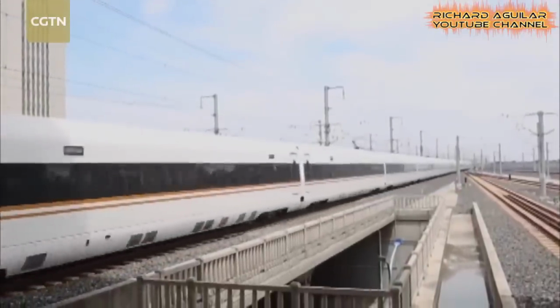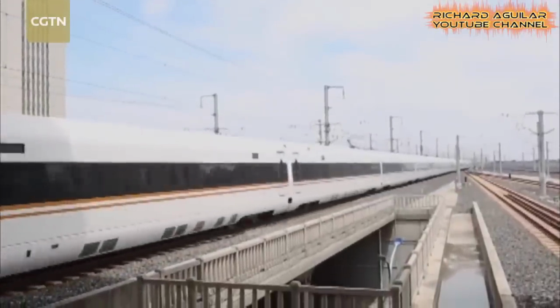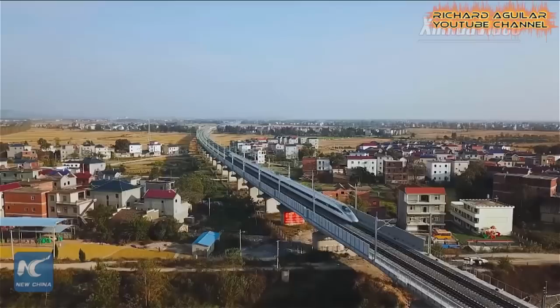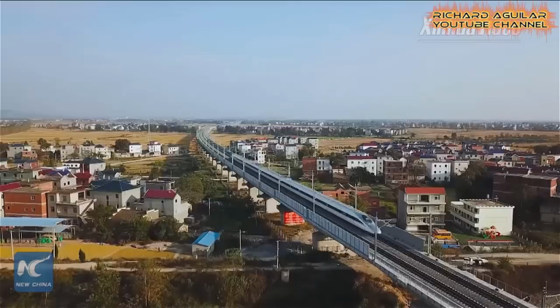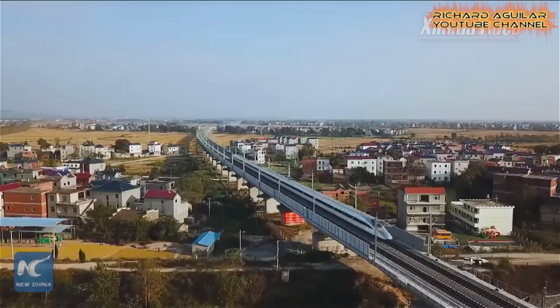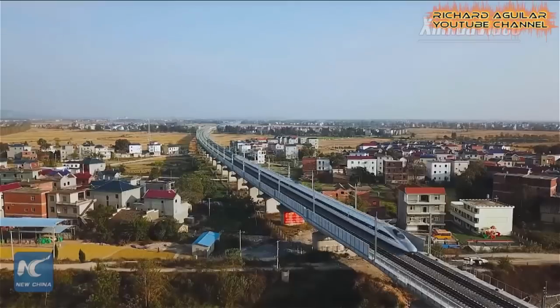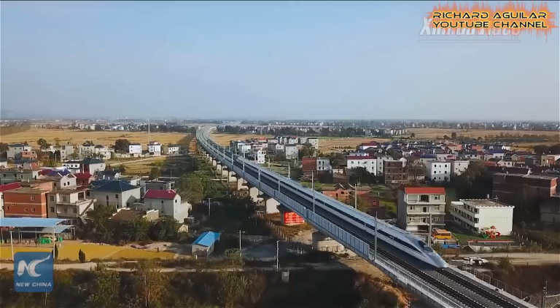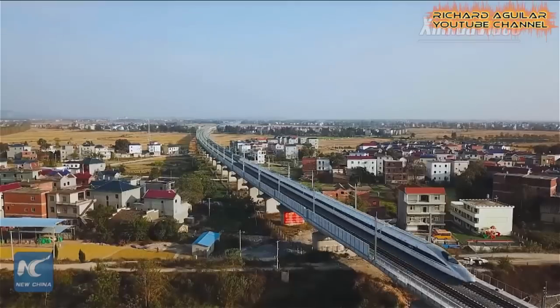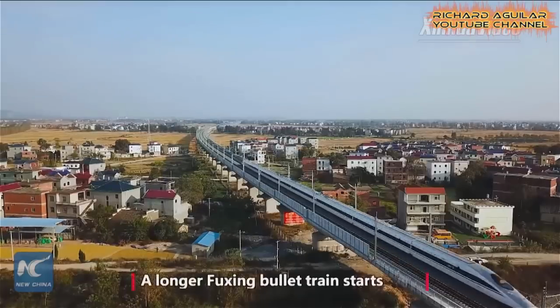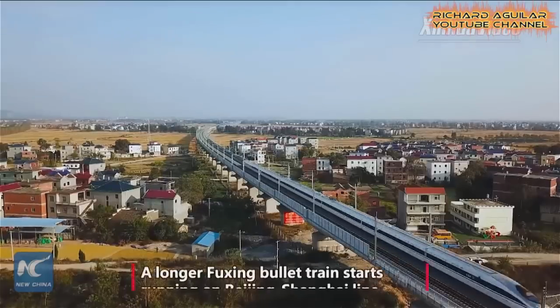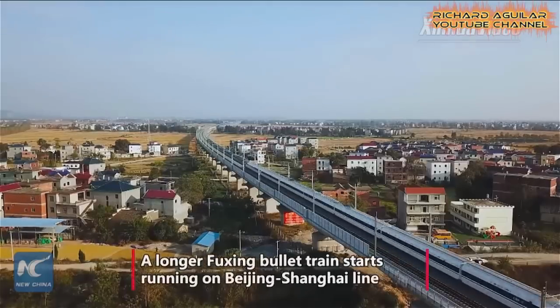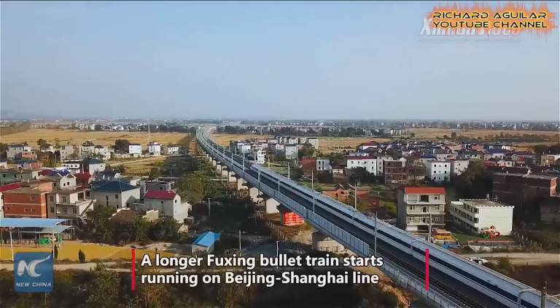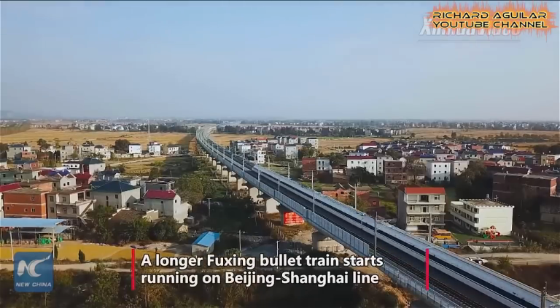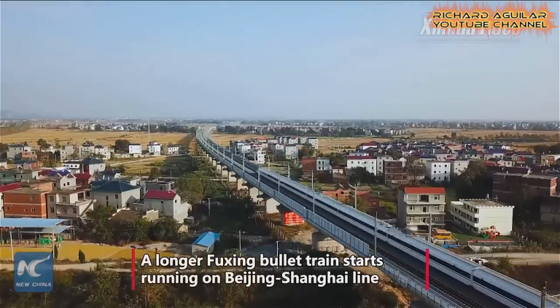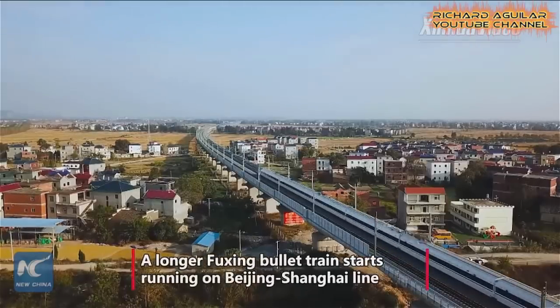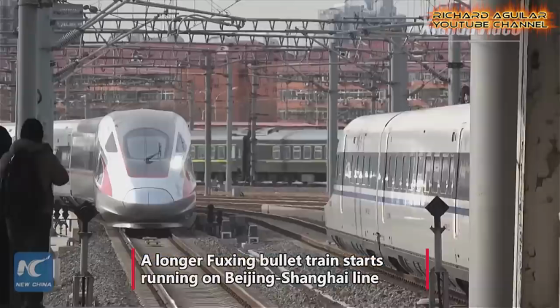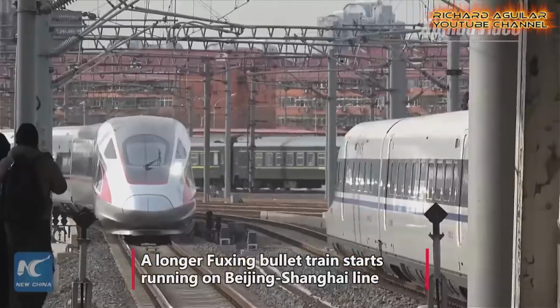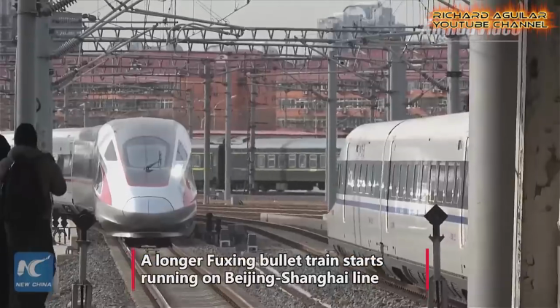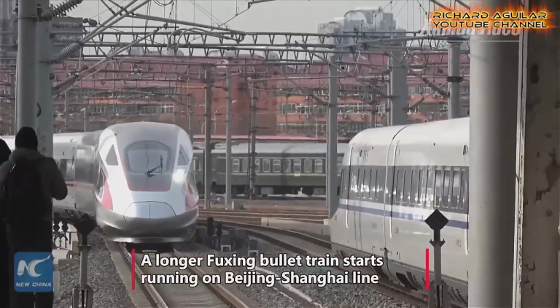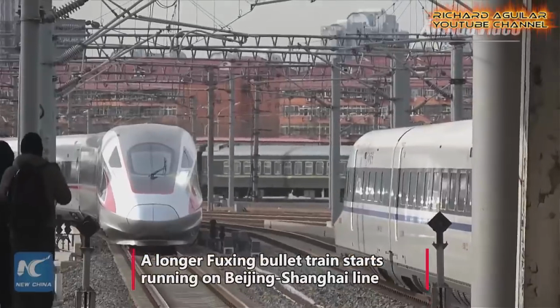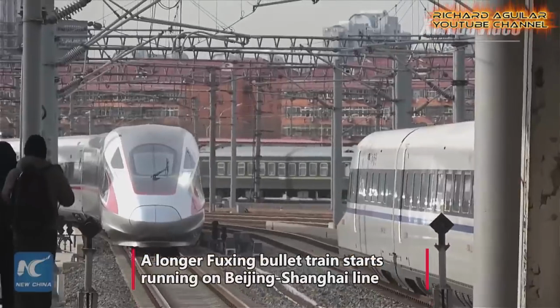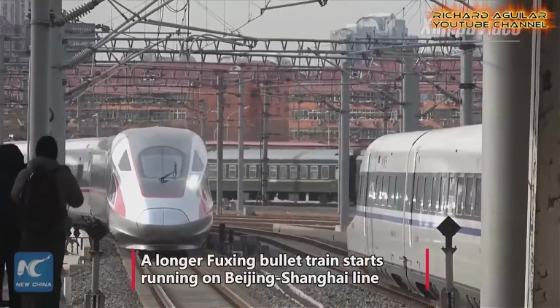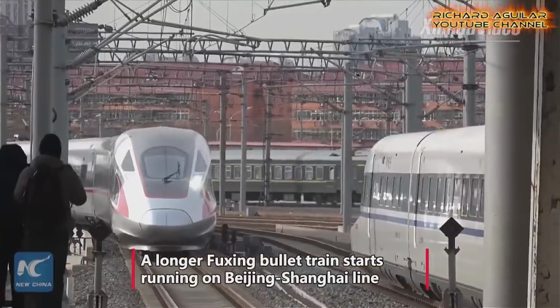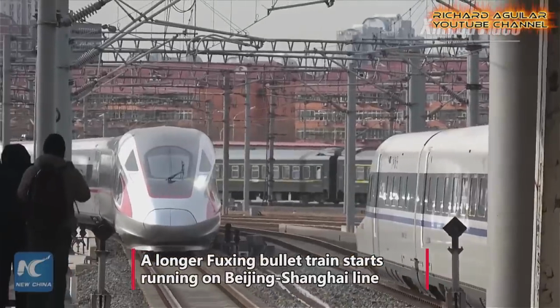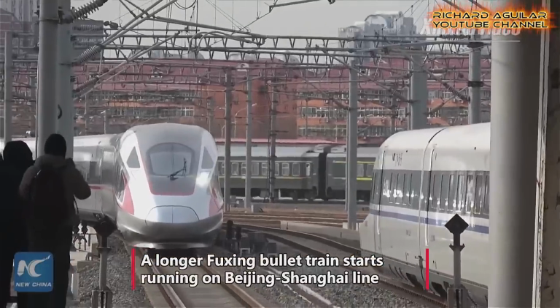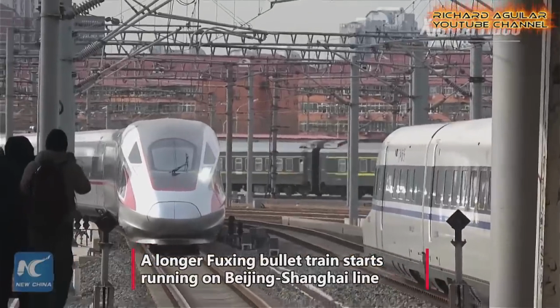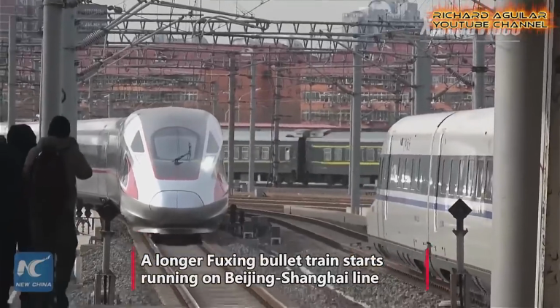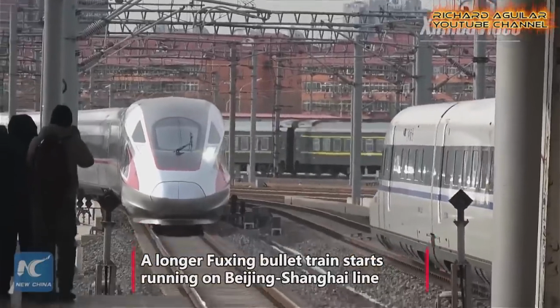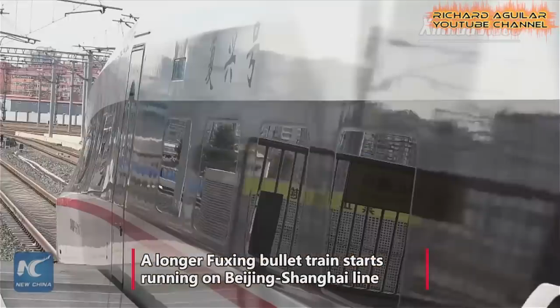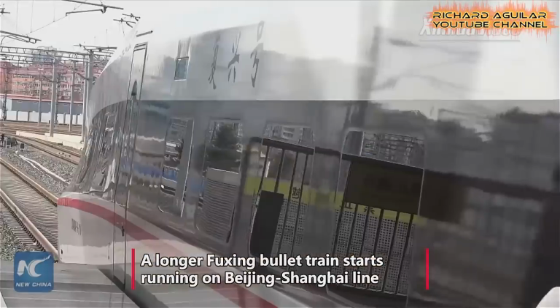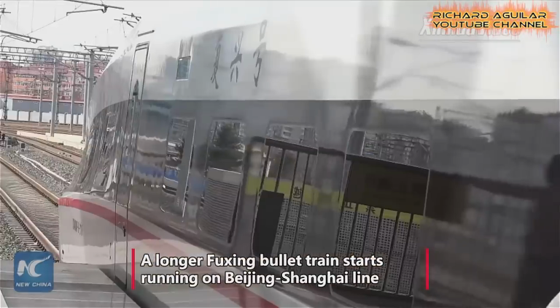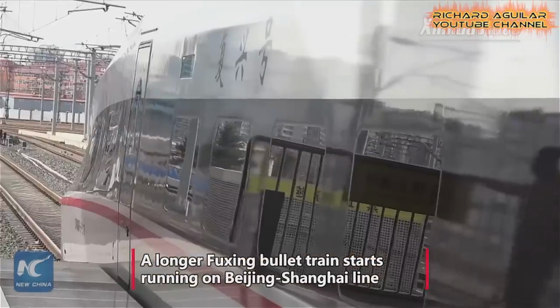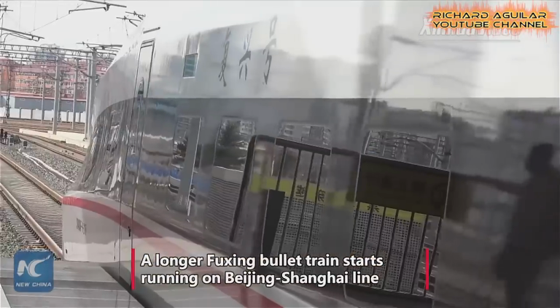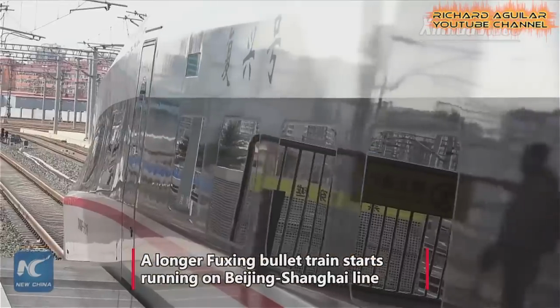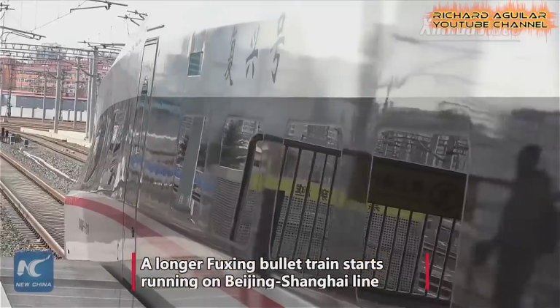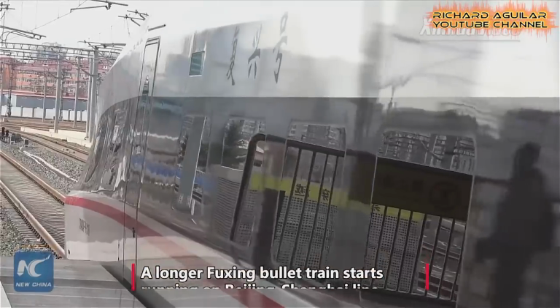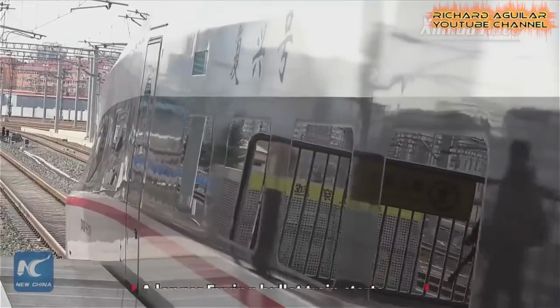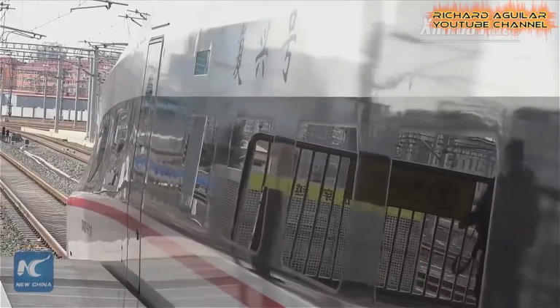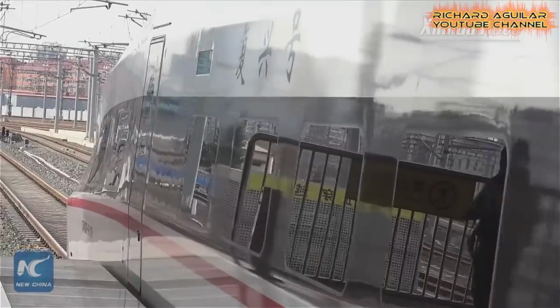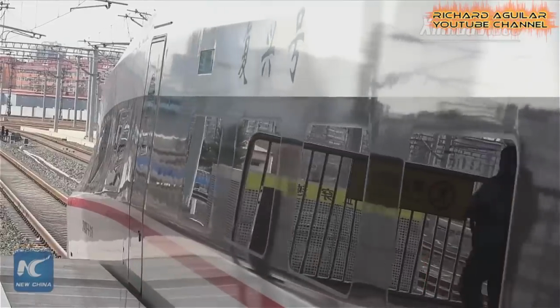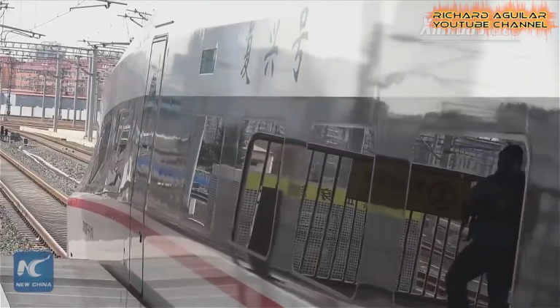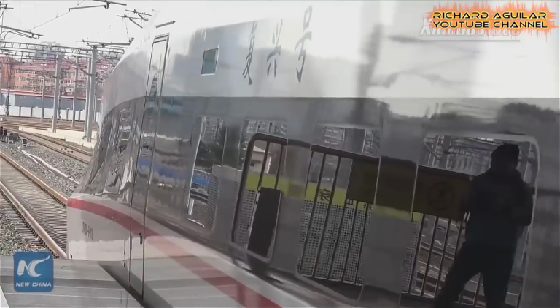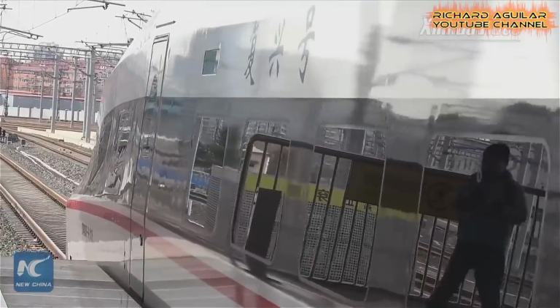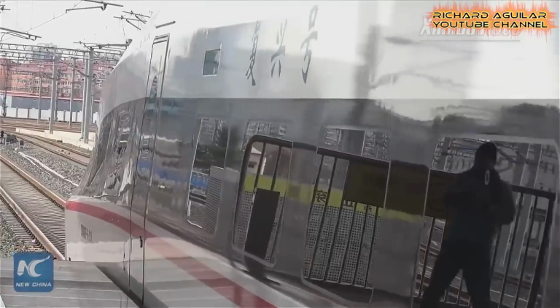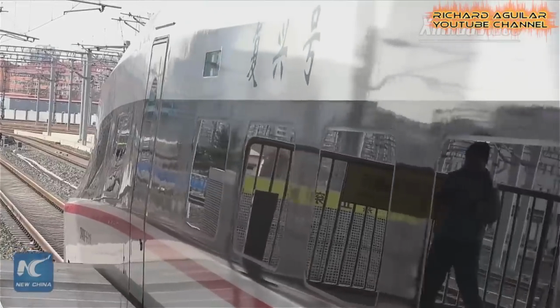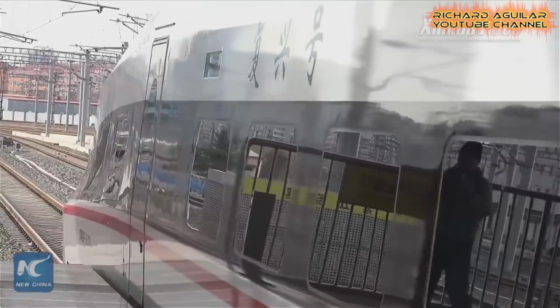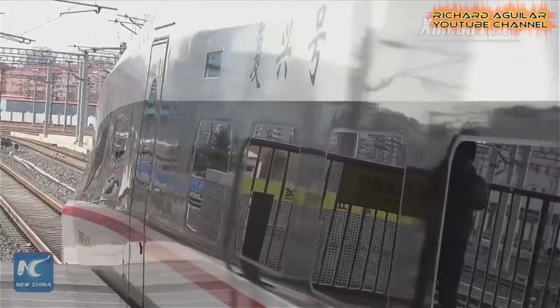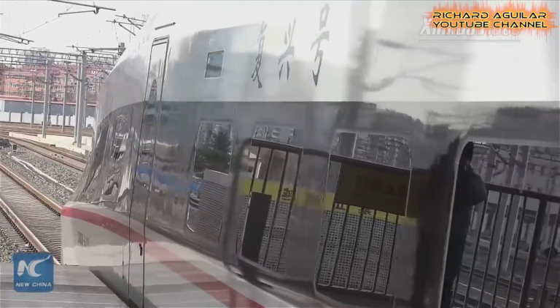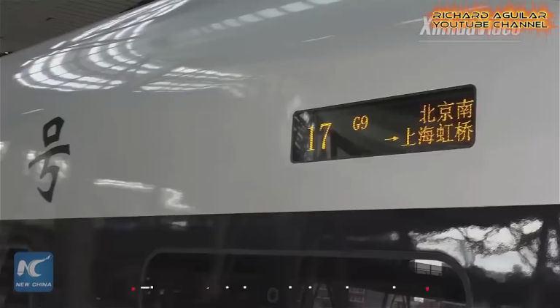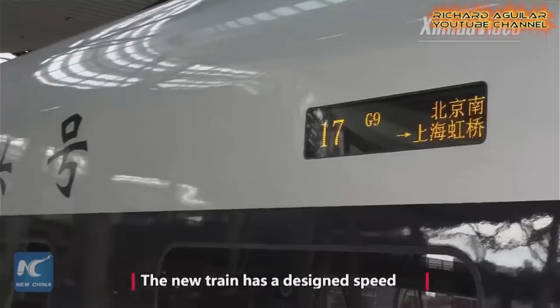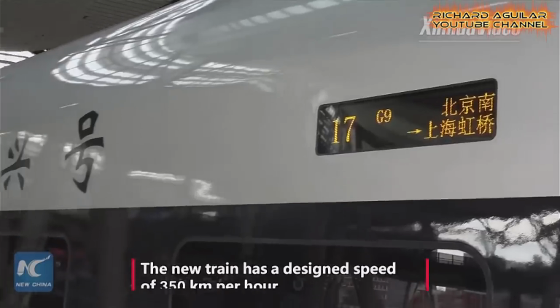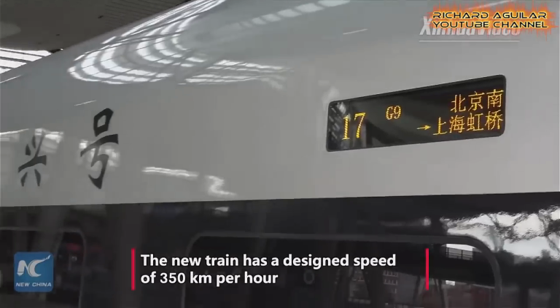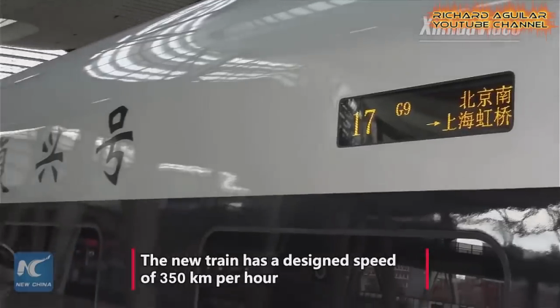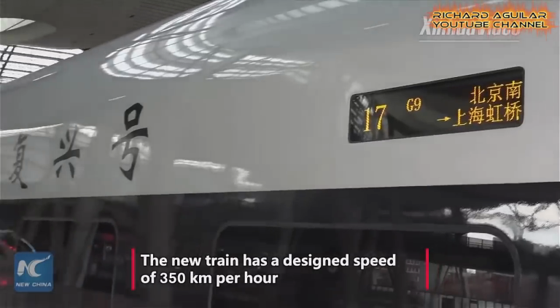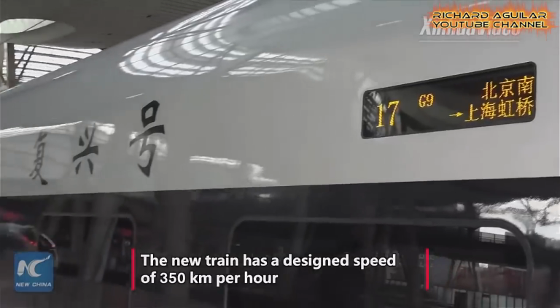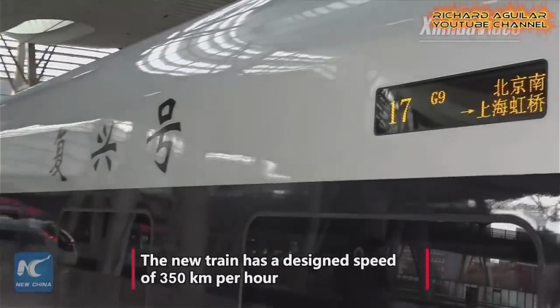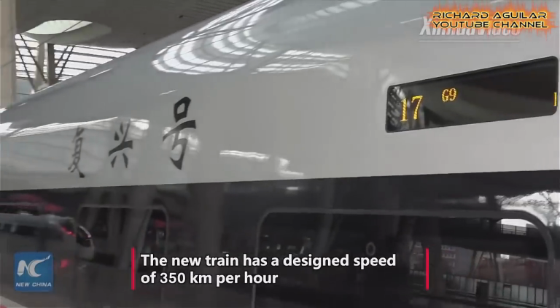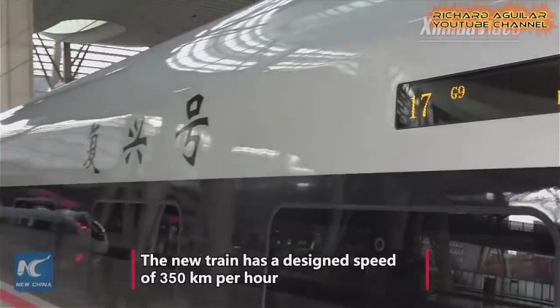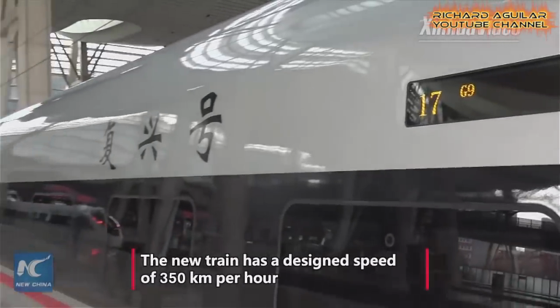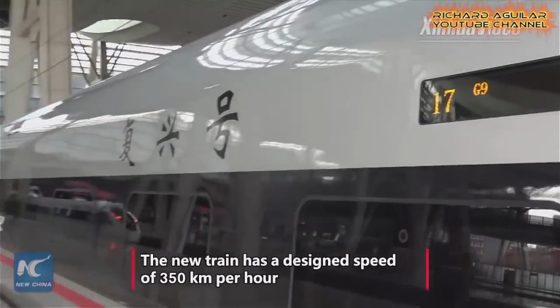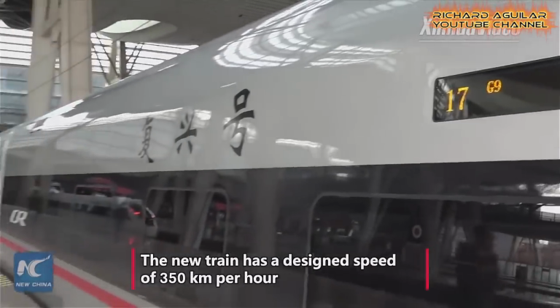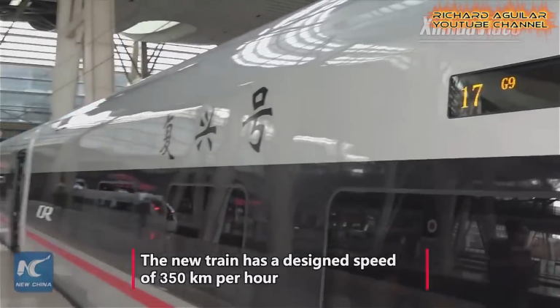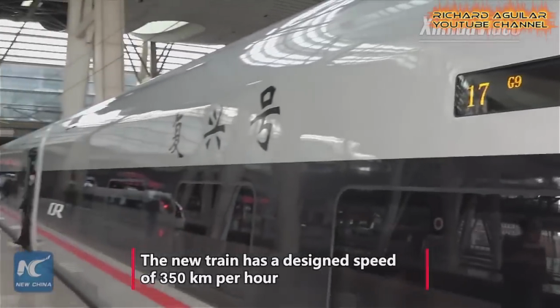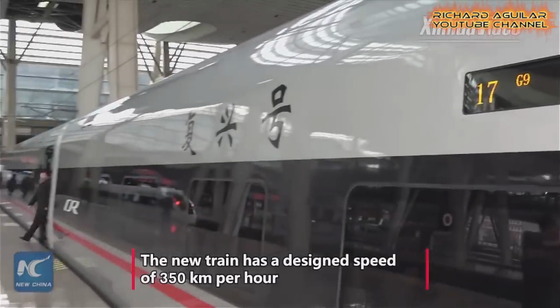Number eight is another new longer Fuxing bullet train, which is the G9 model.